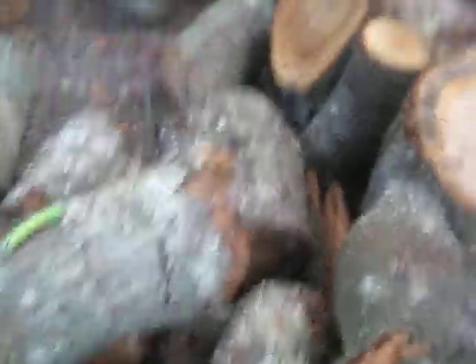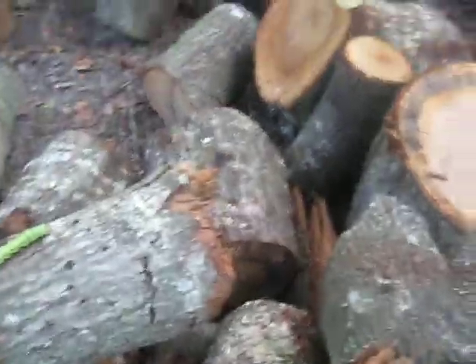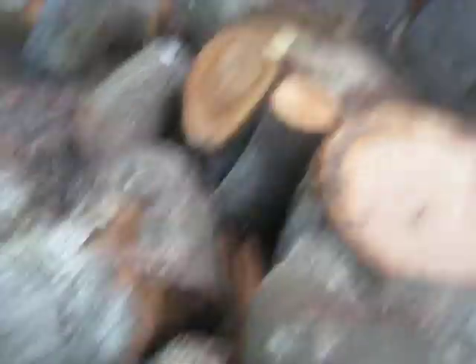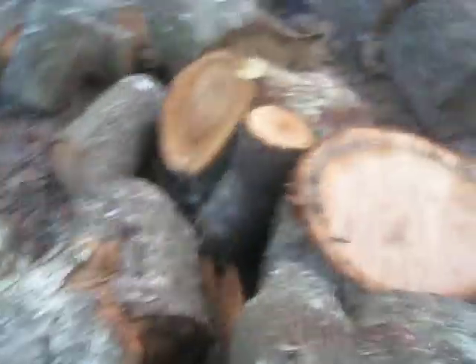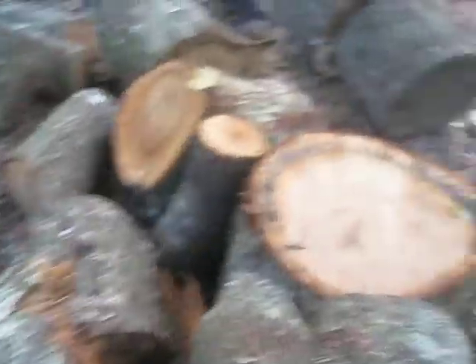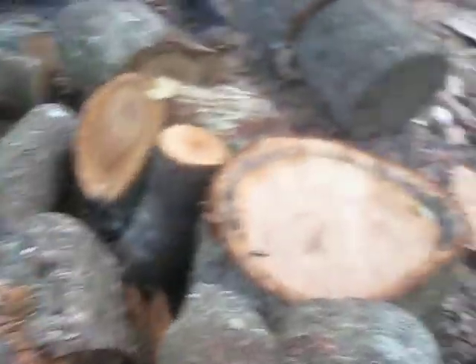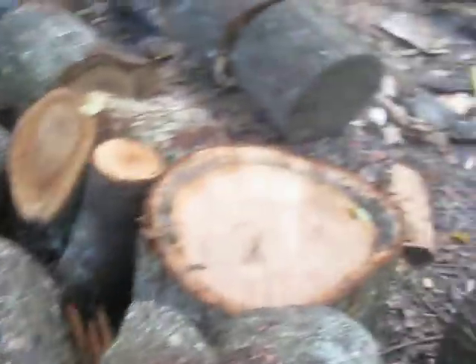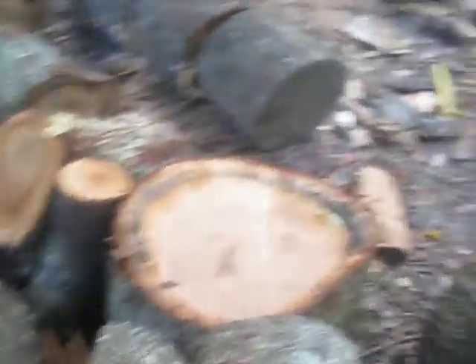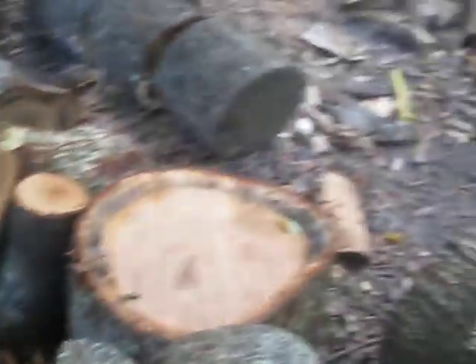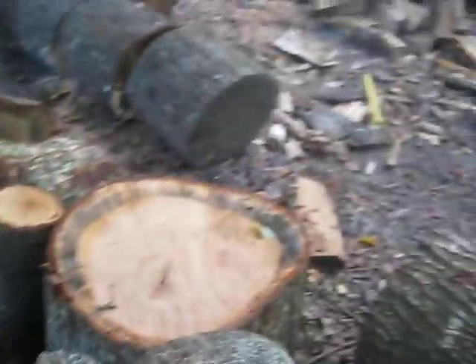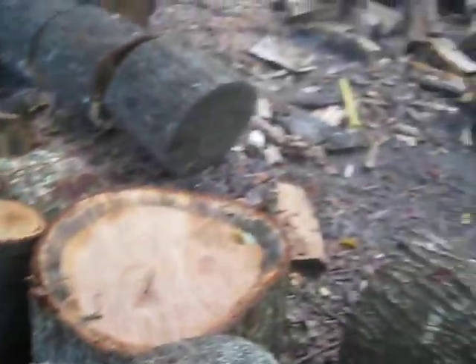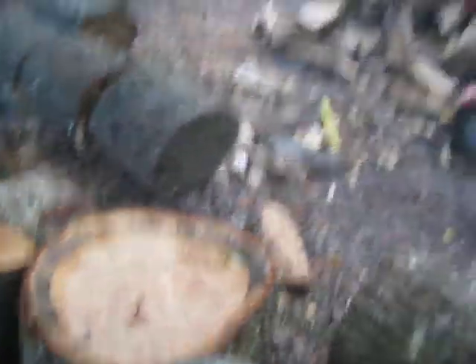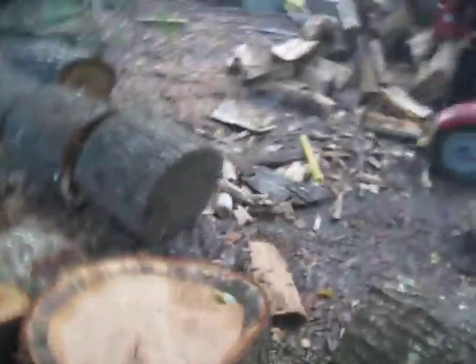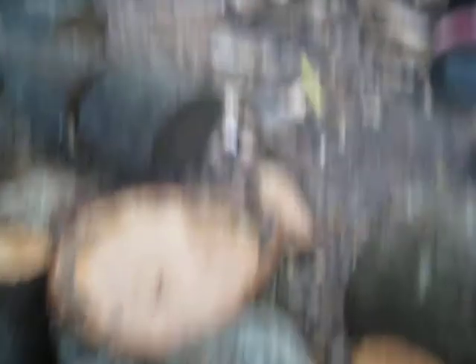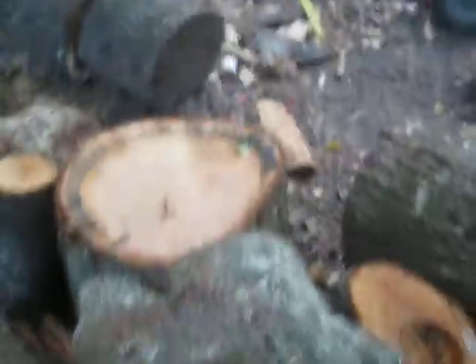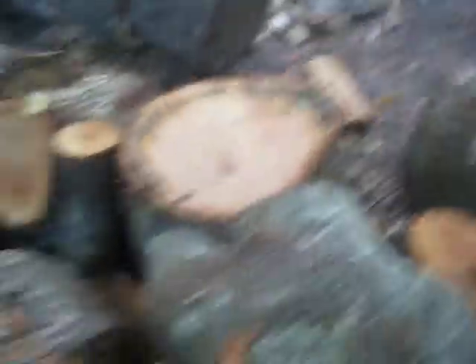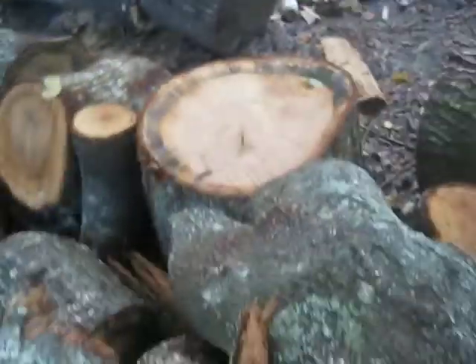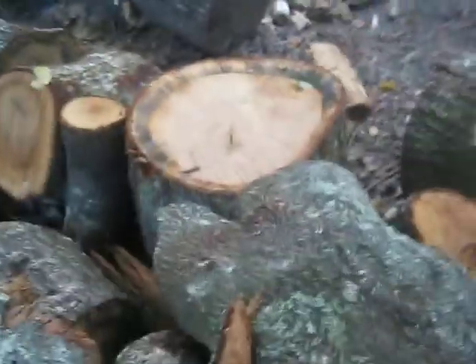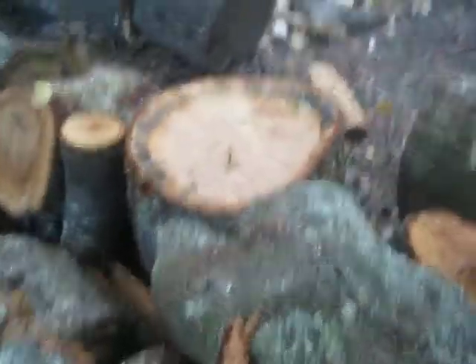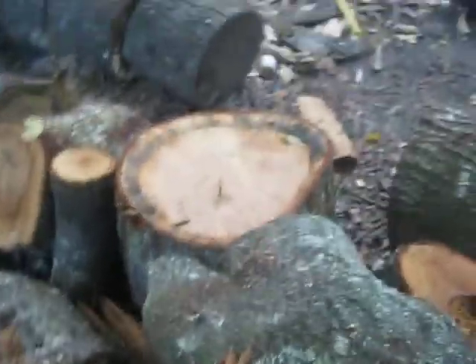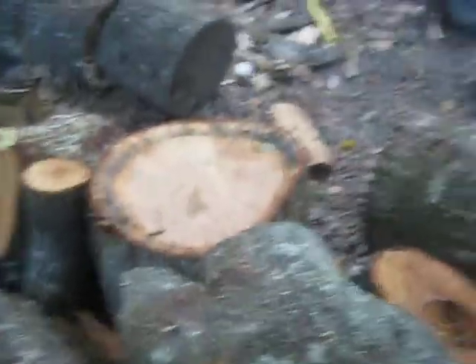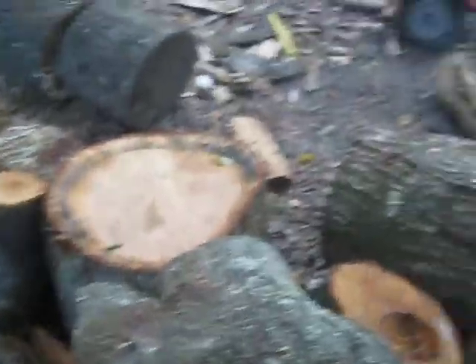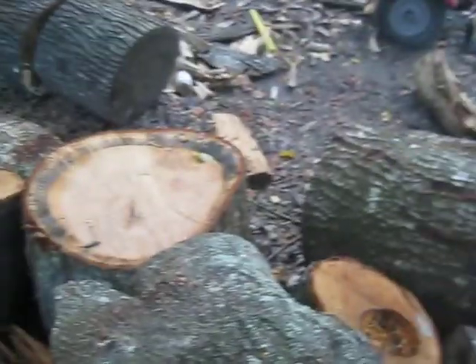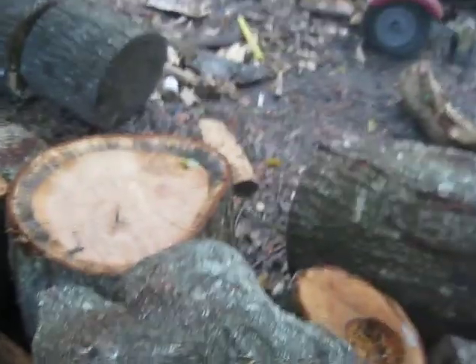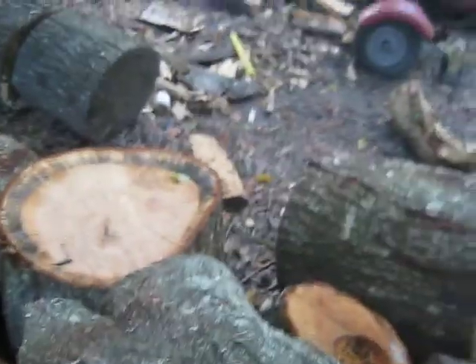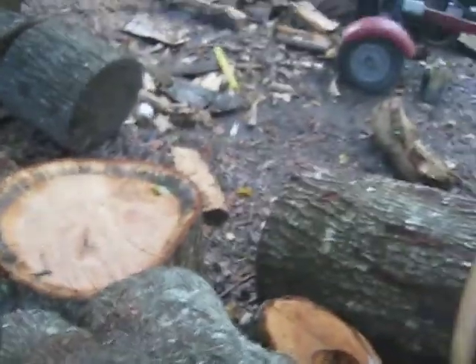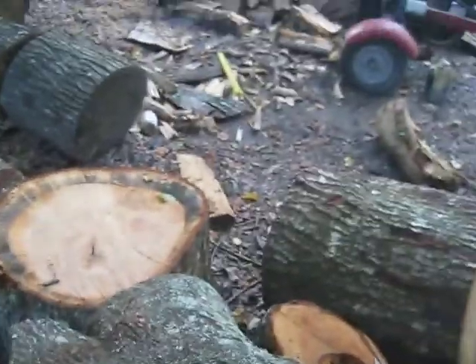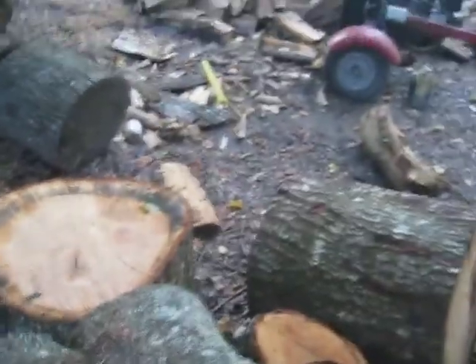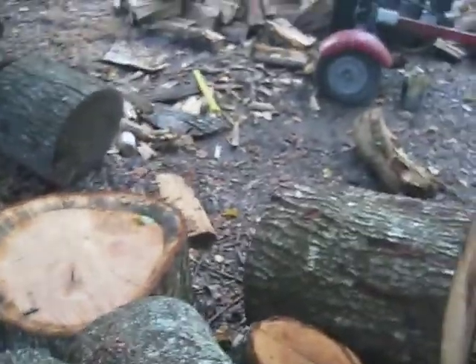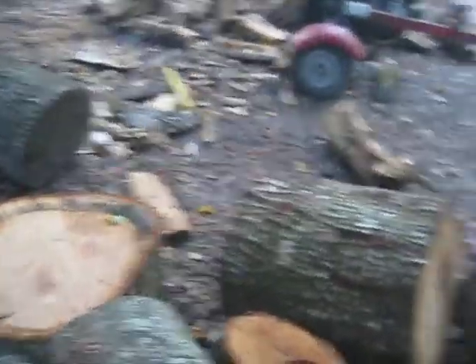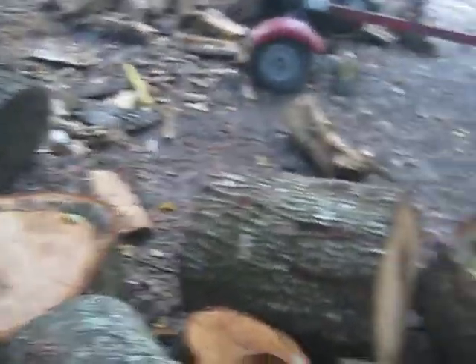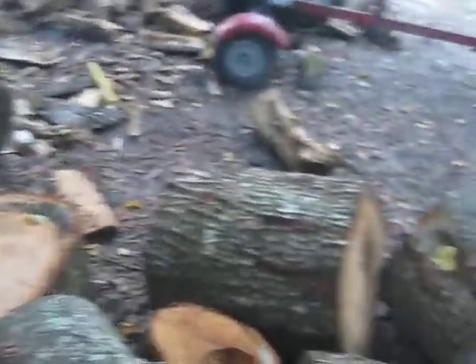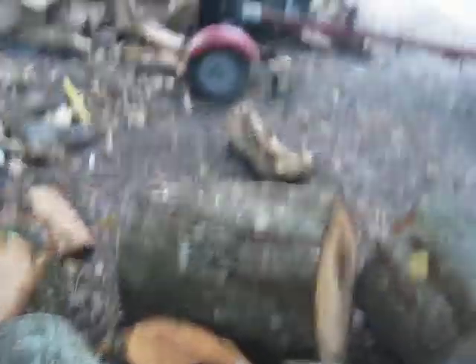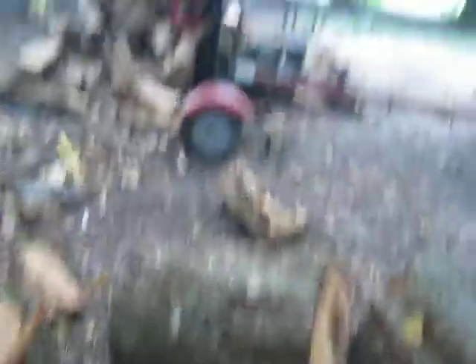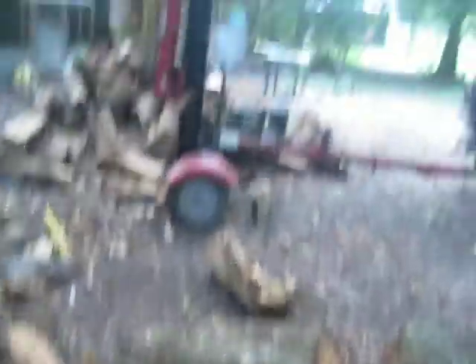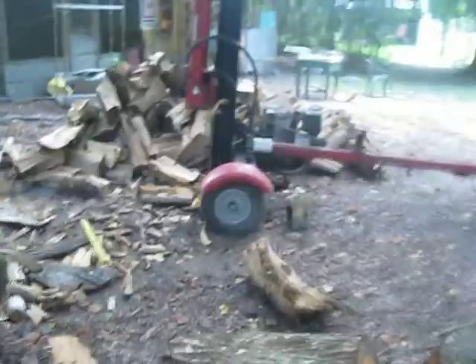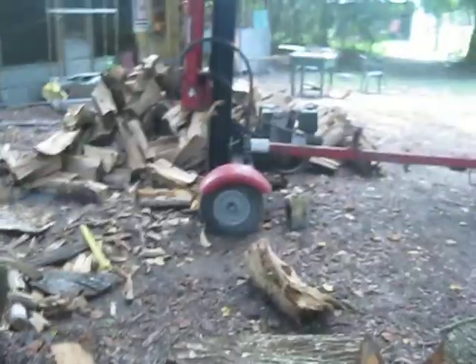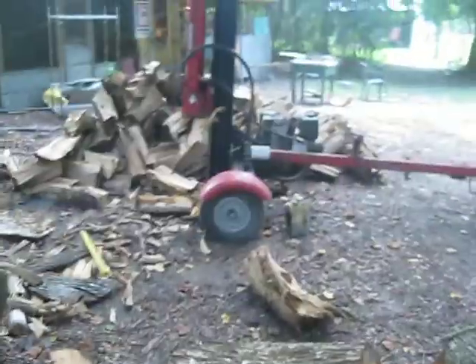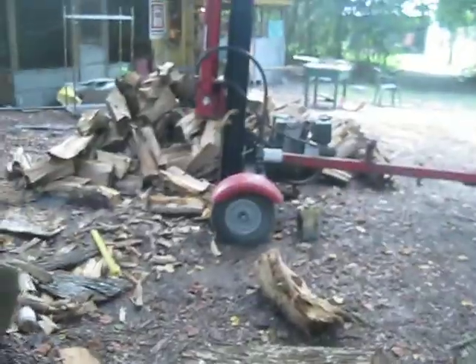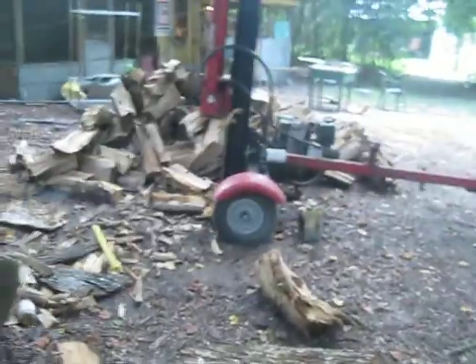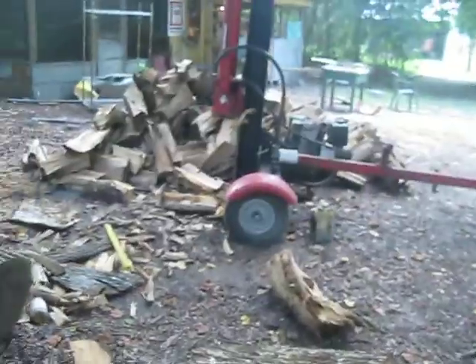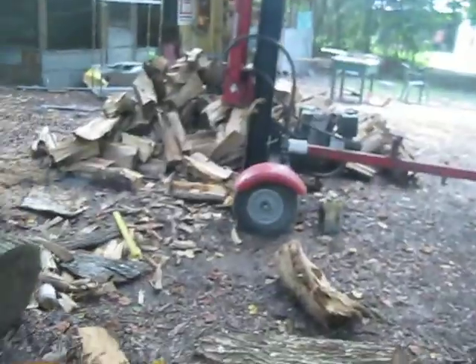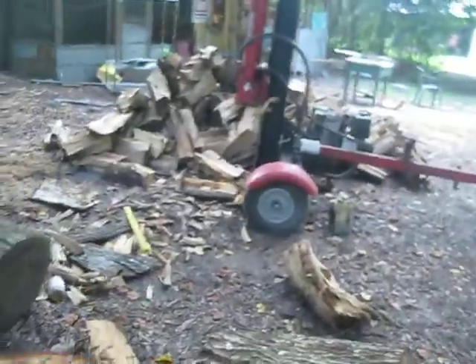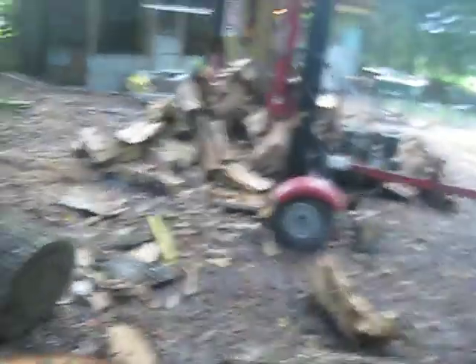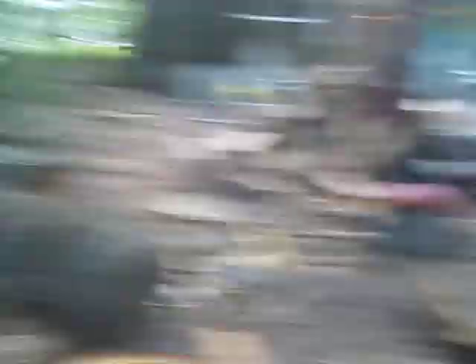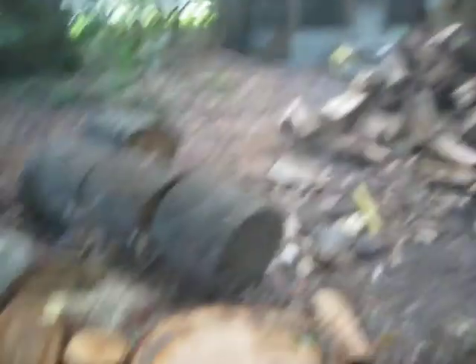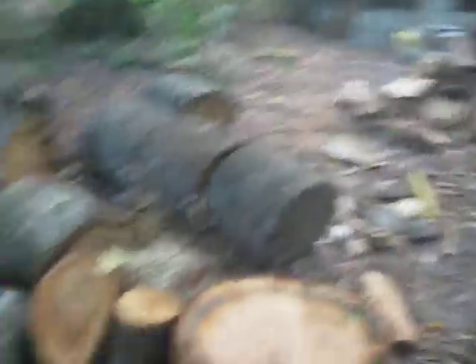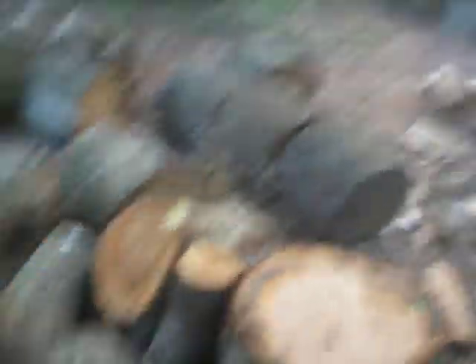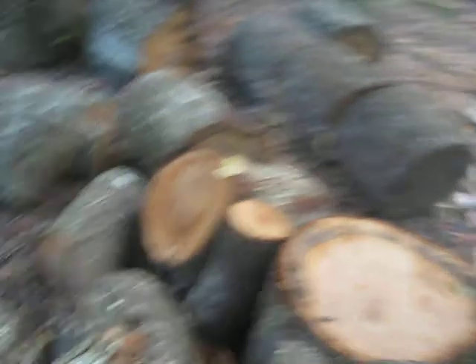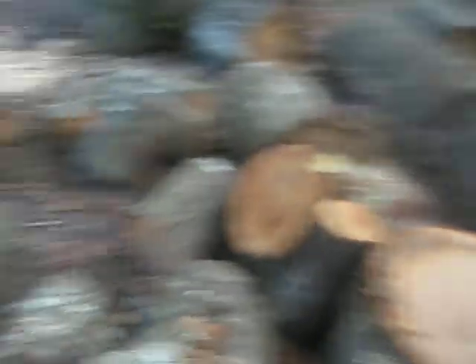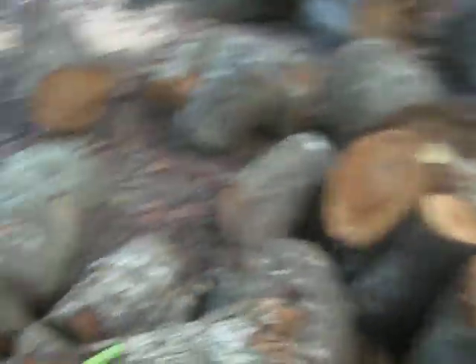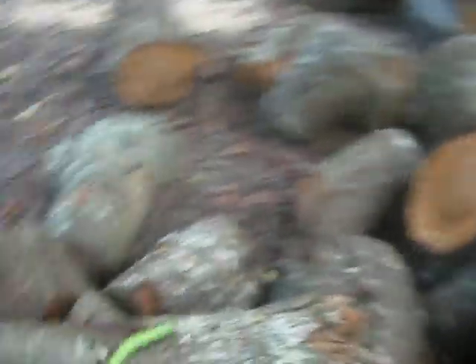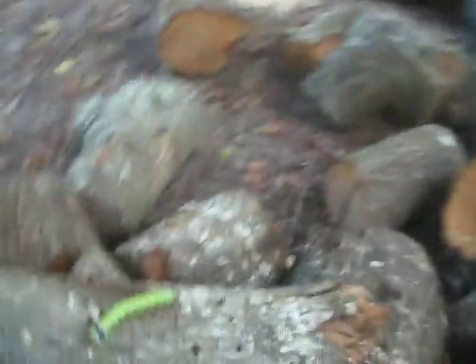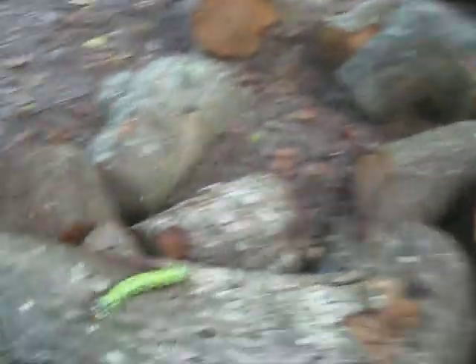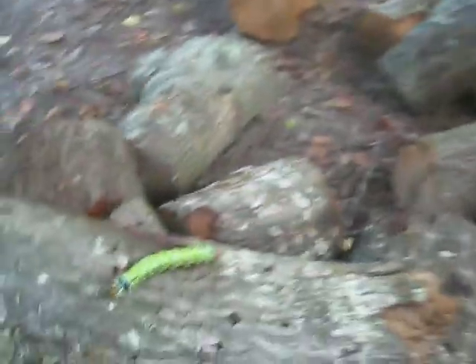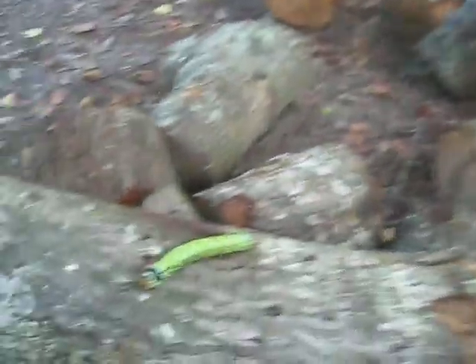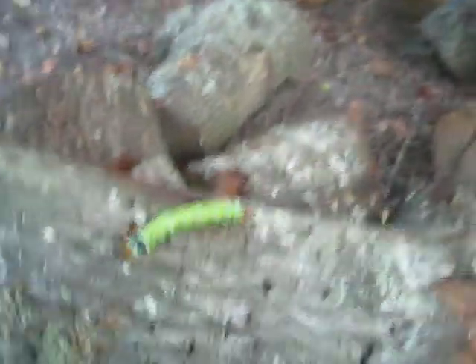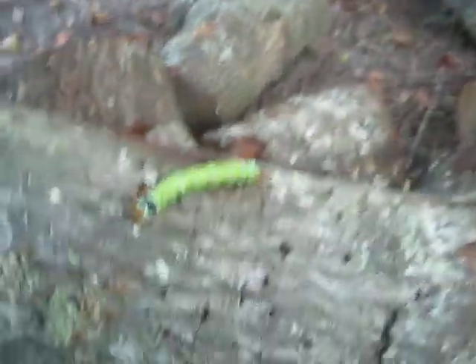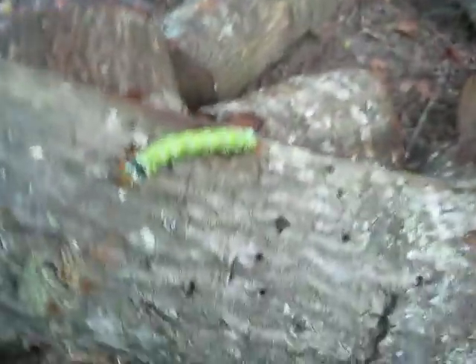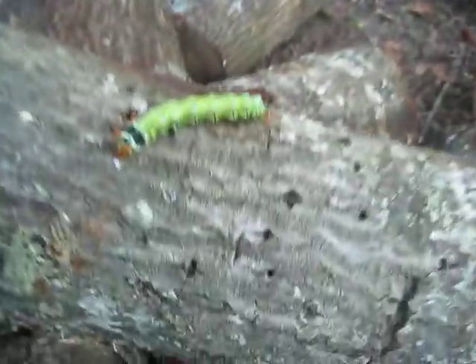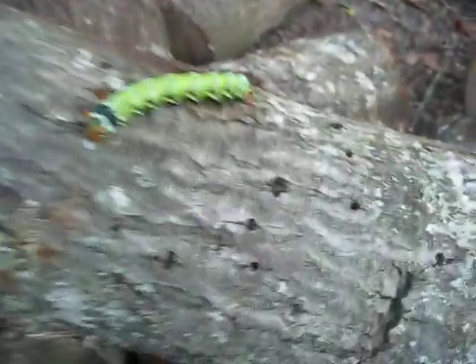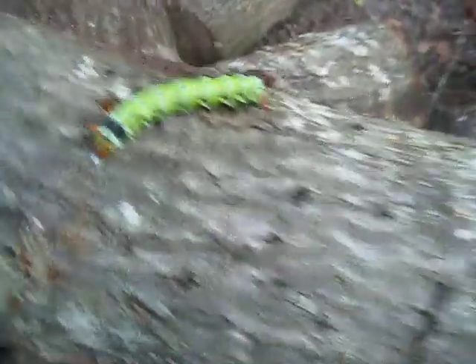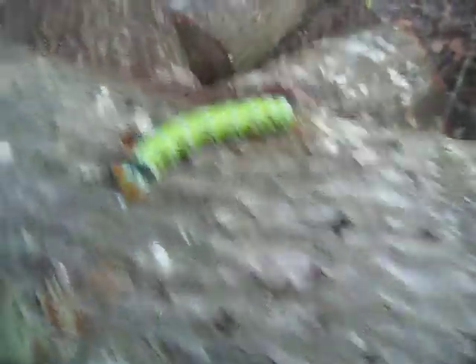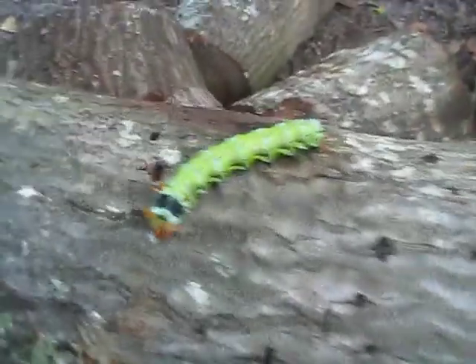Alright guys, we're right here at my wood pile, and we're just out here coming to split some wood, and look what I just found.